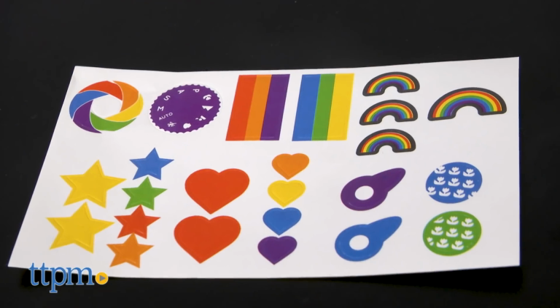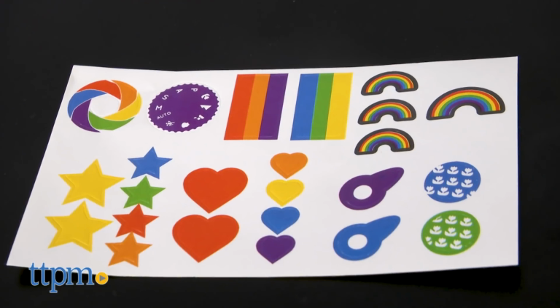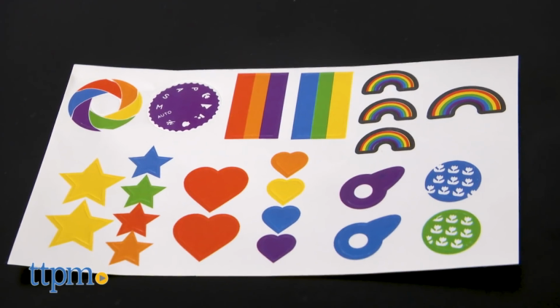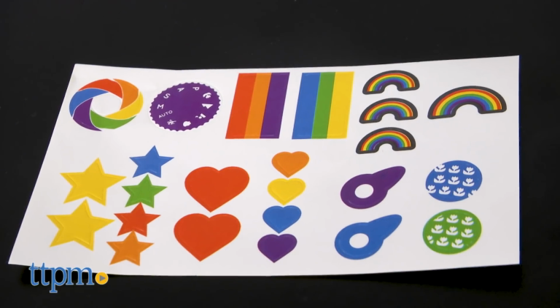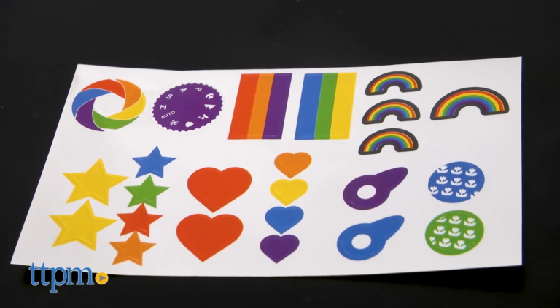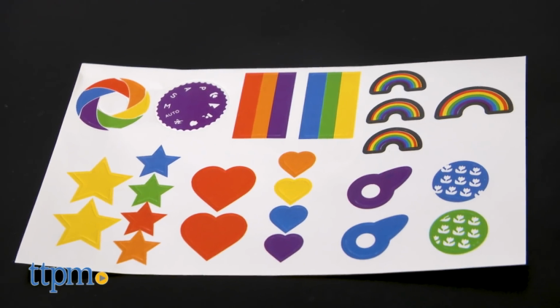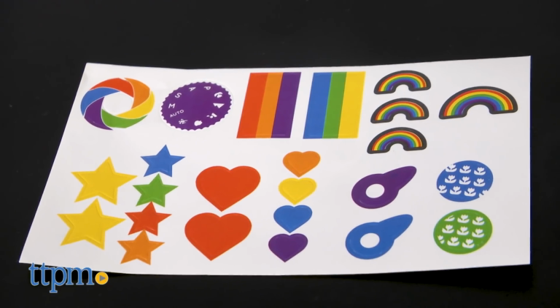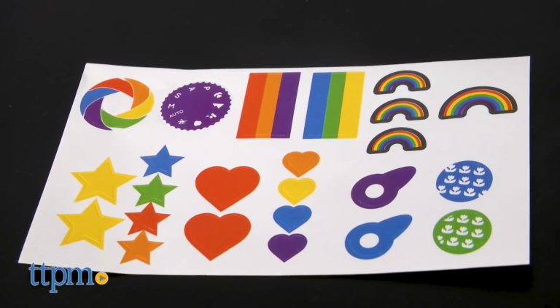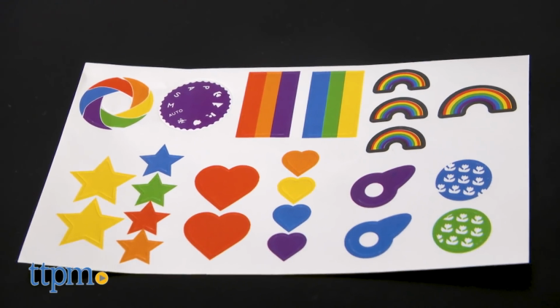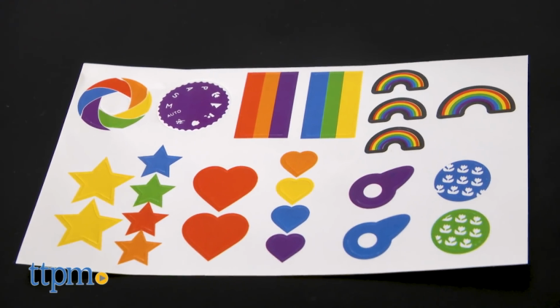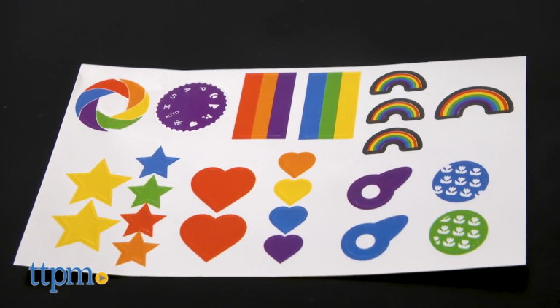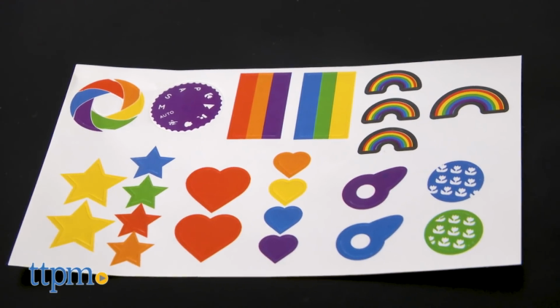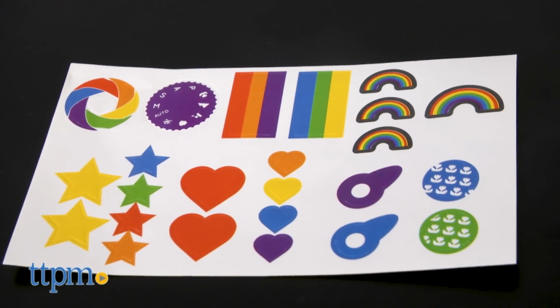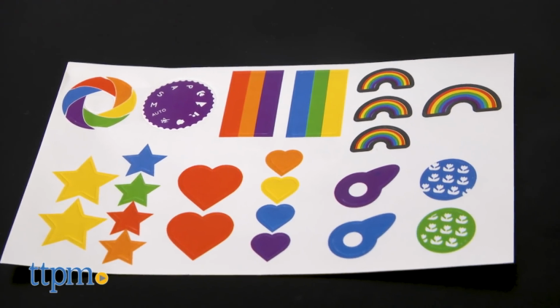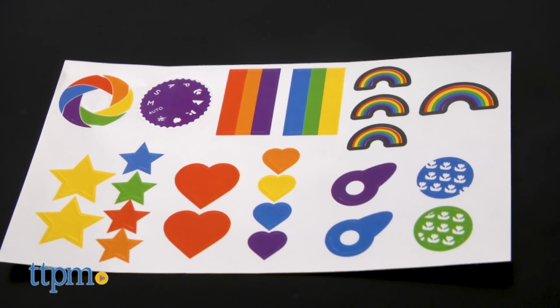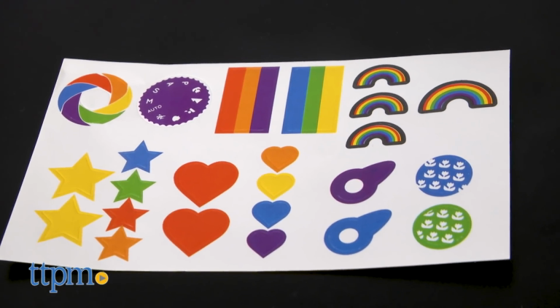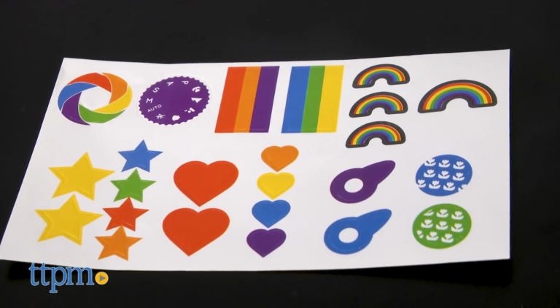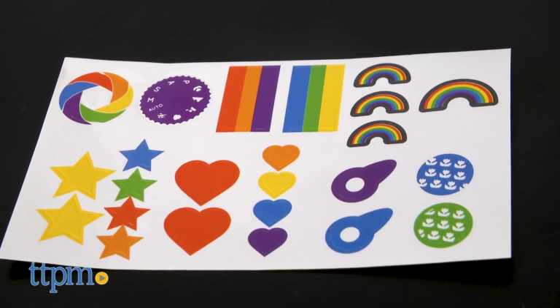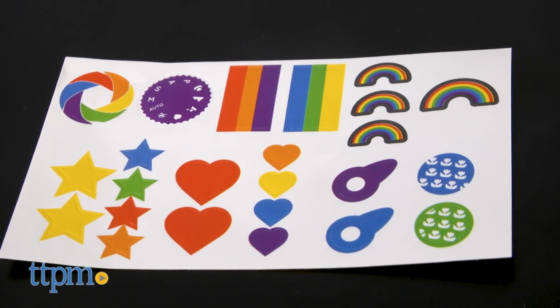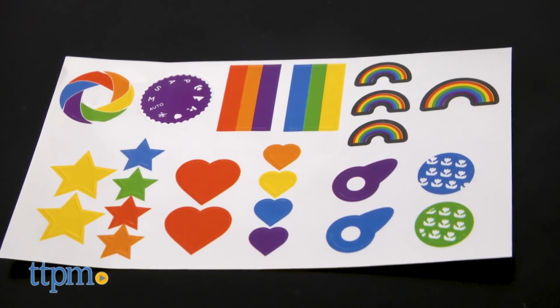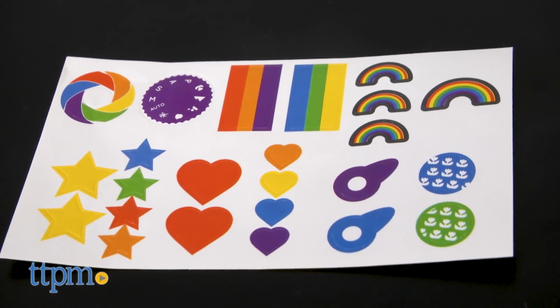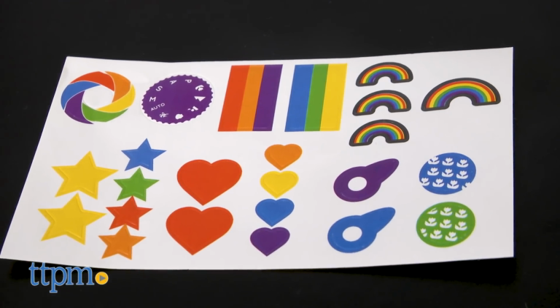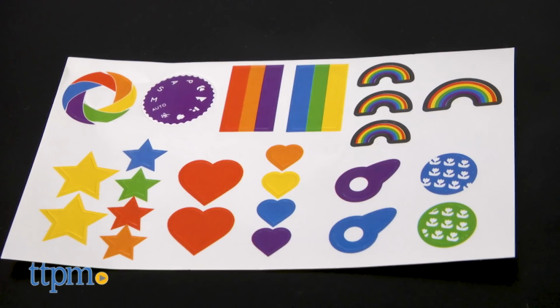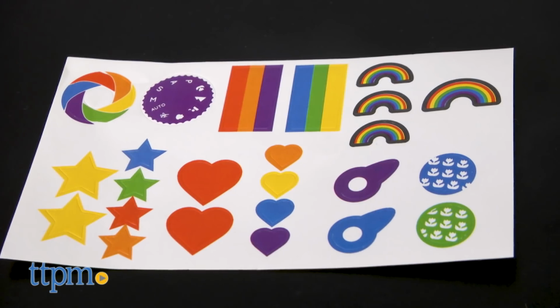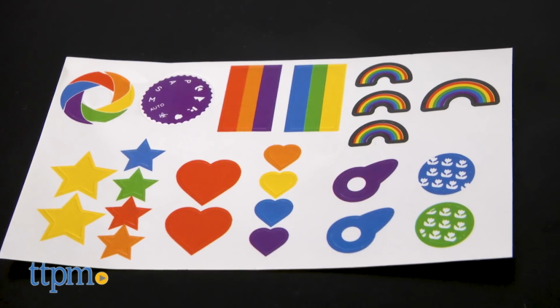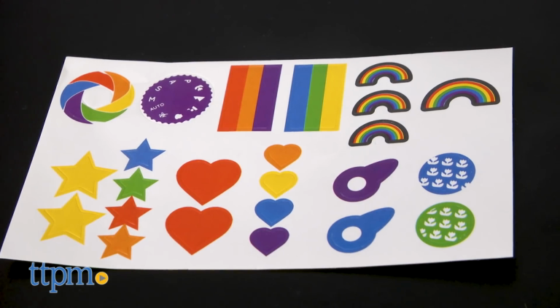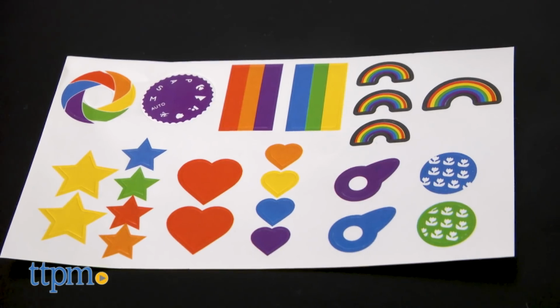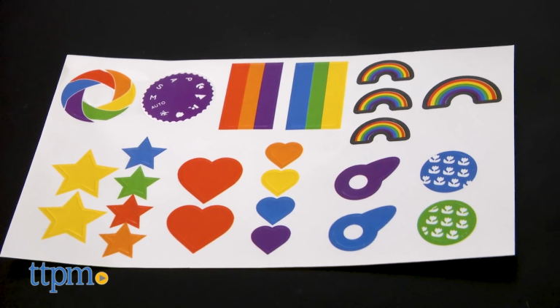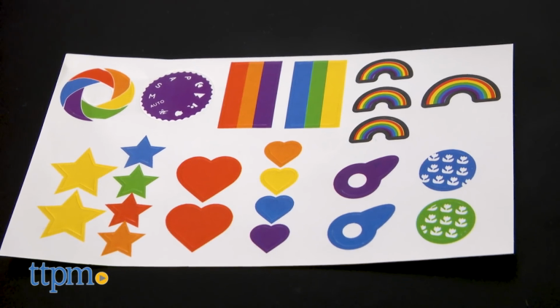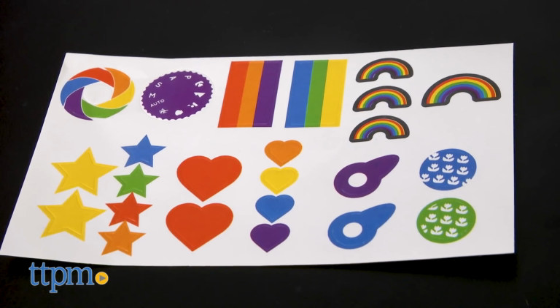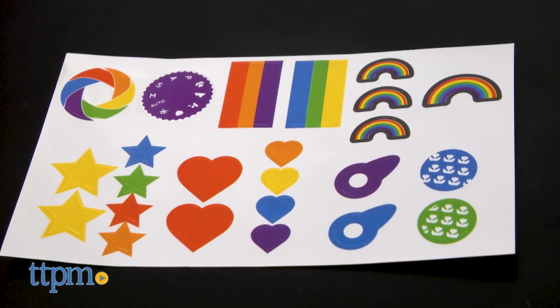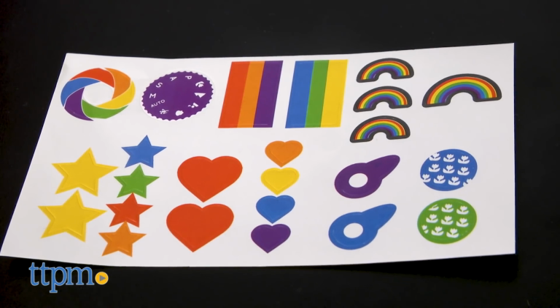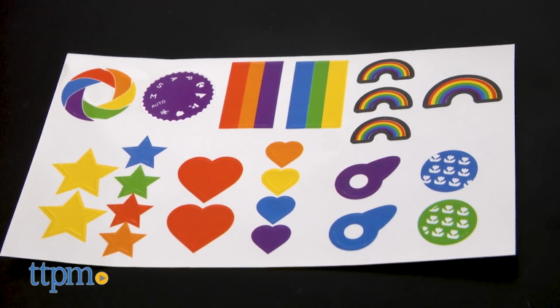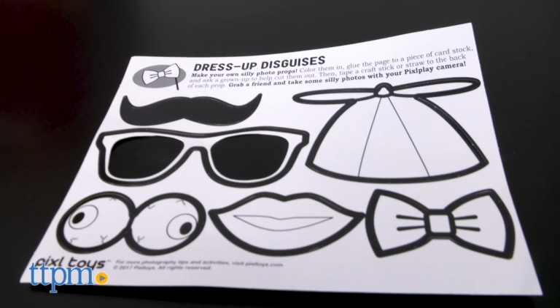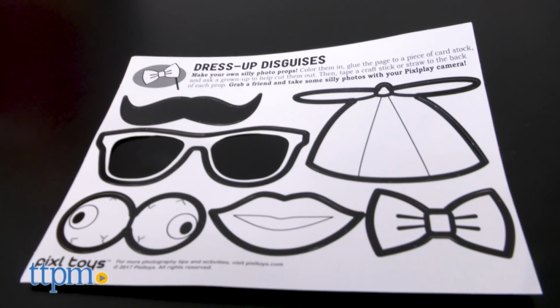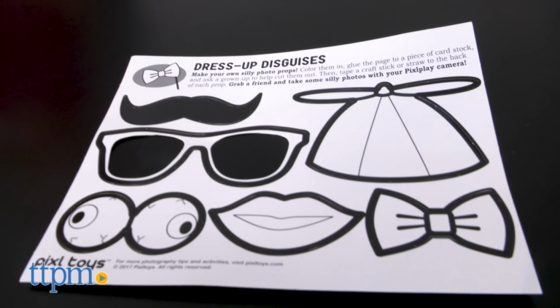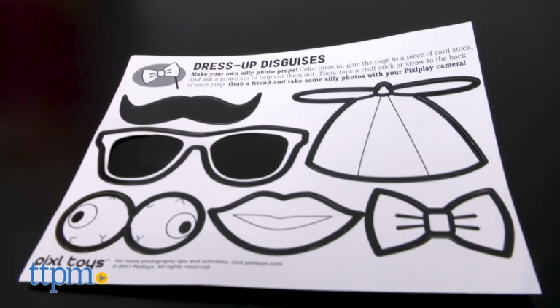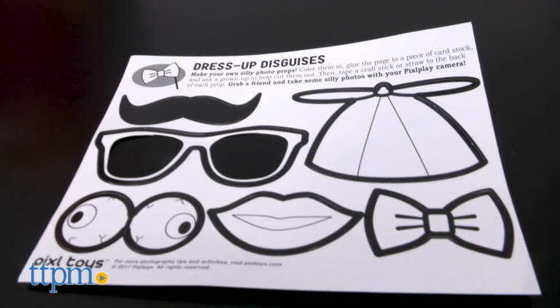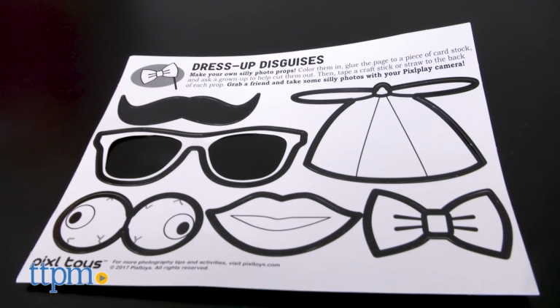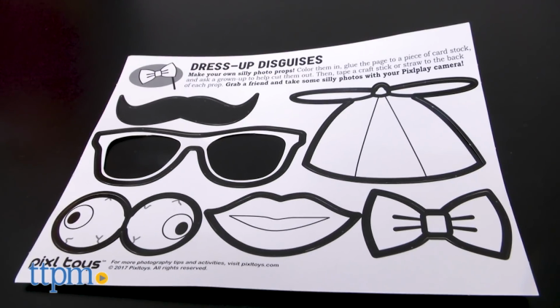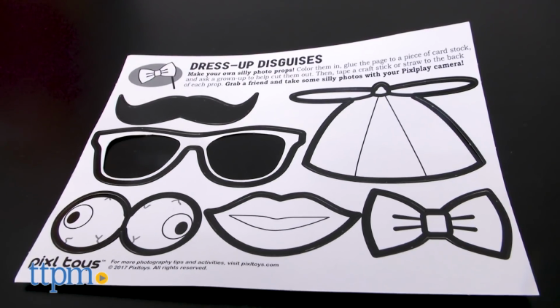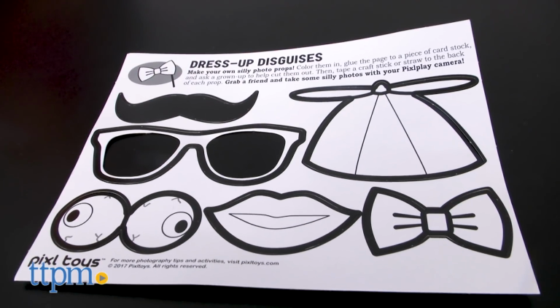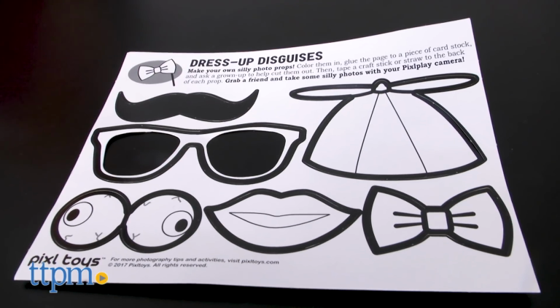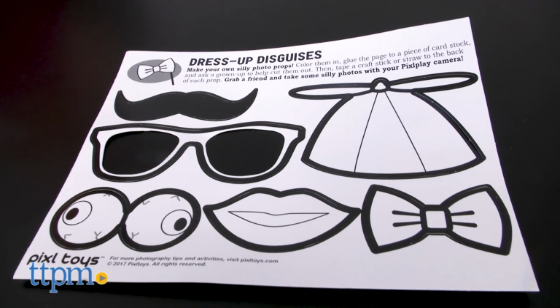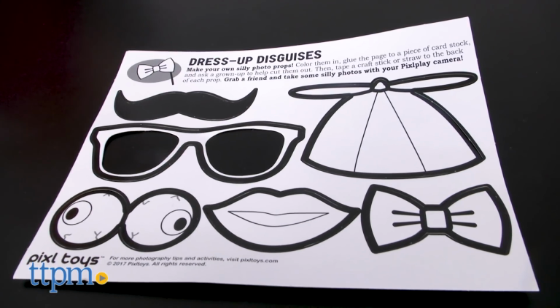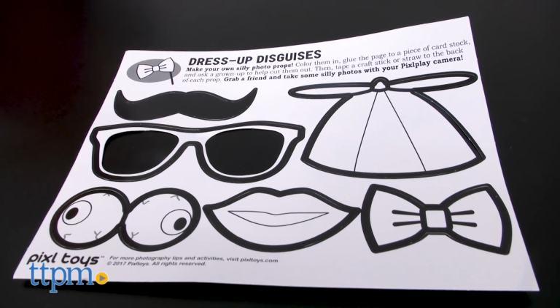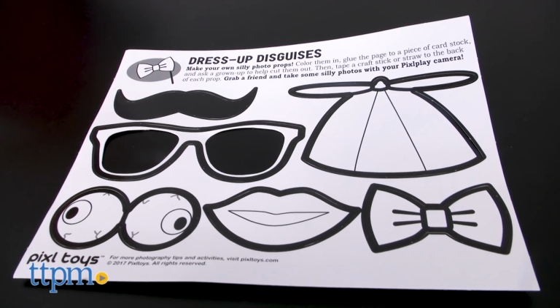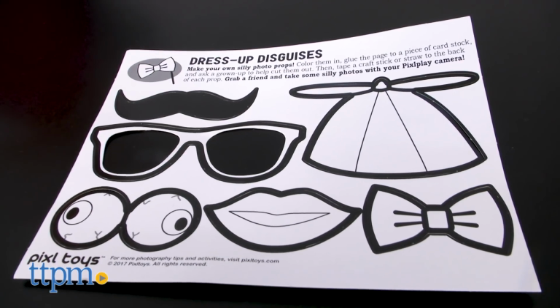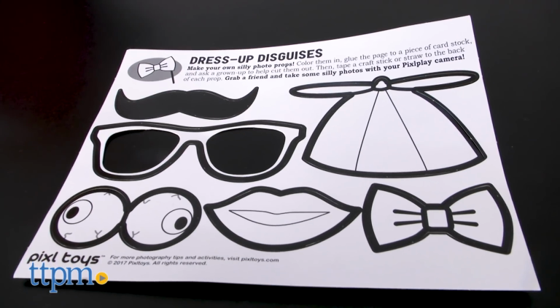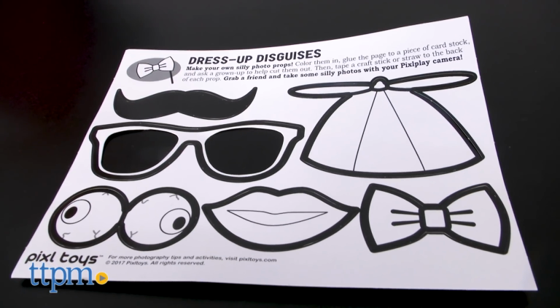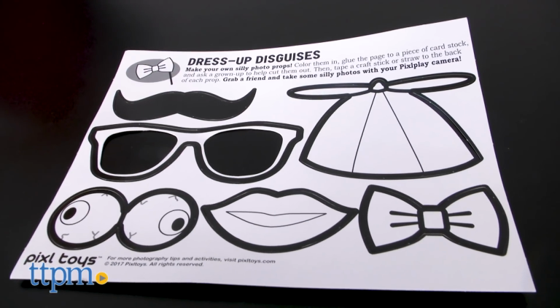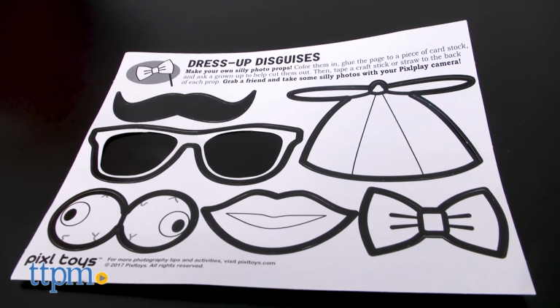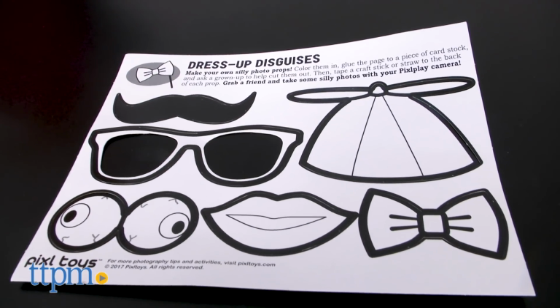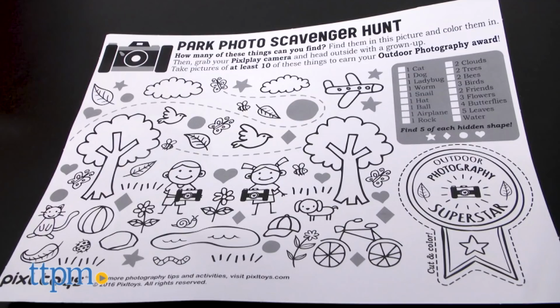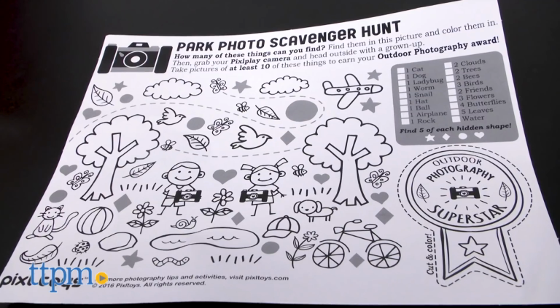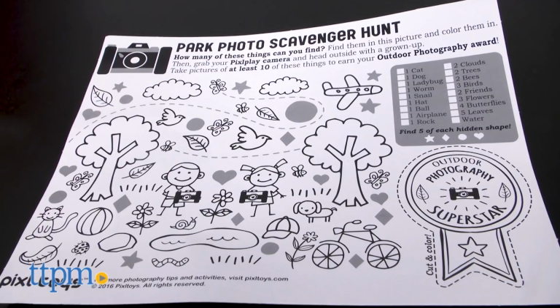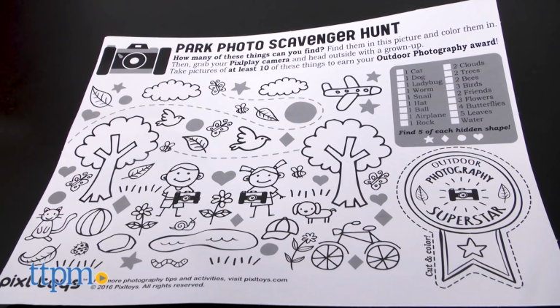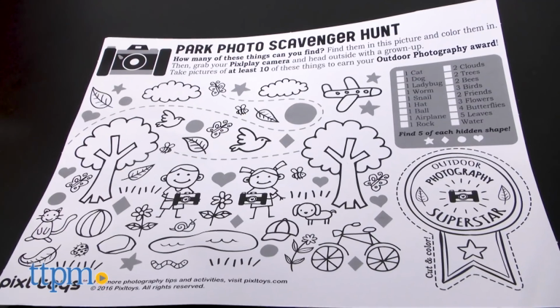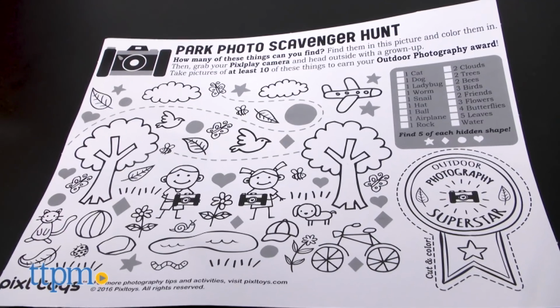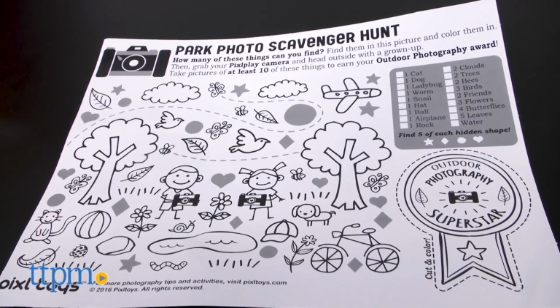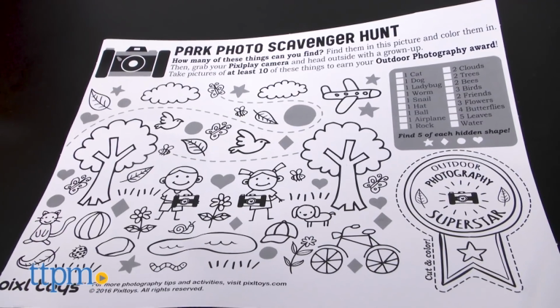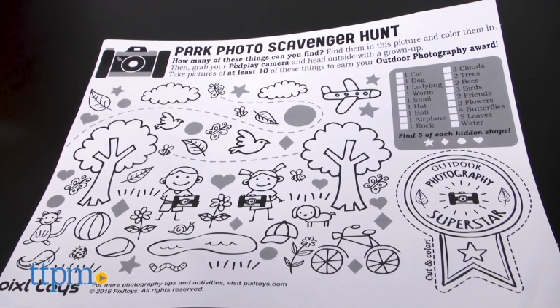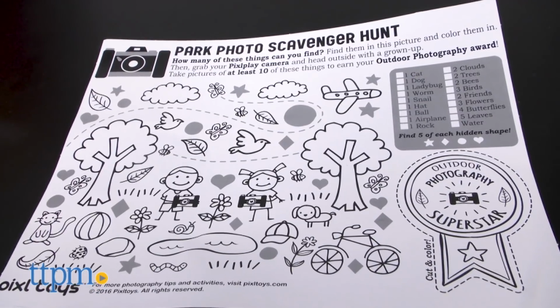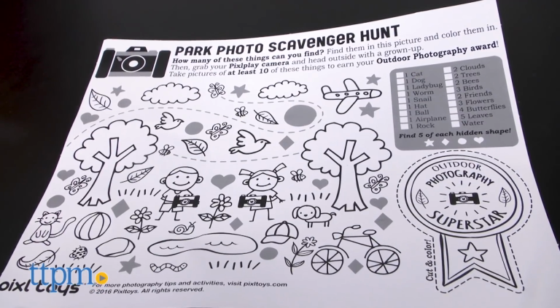And to encourage even more creative play, Pixel Play comes with stickers, a sheet of photo props that kids can decorate, and an activity sheet.